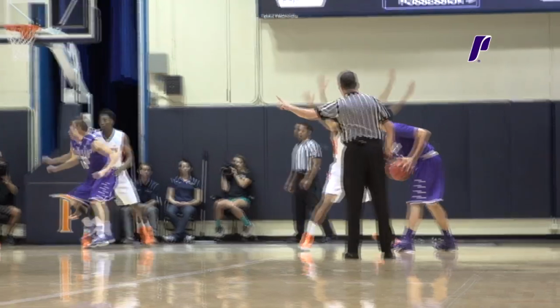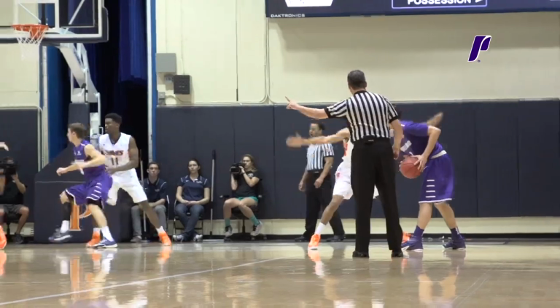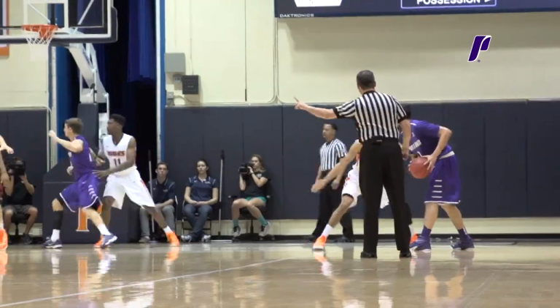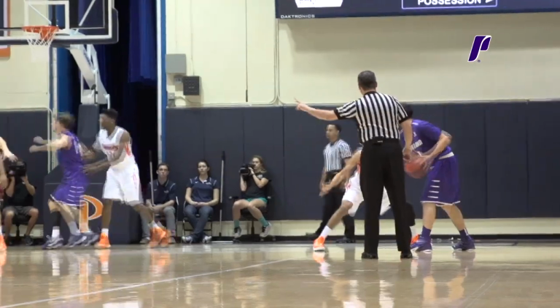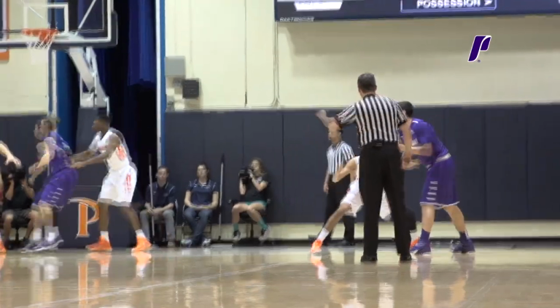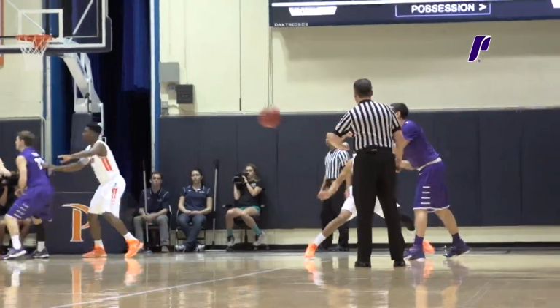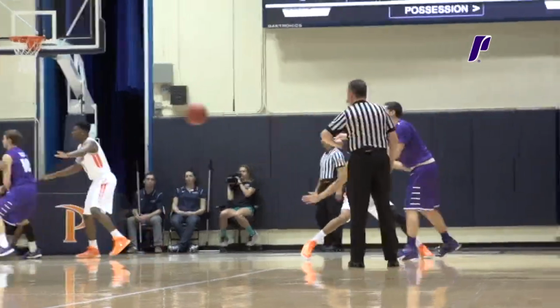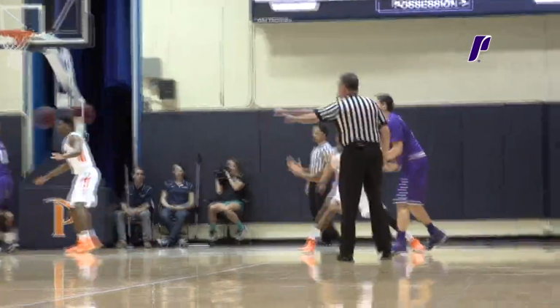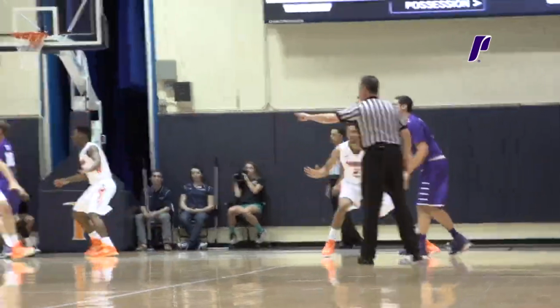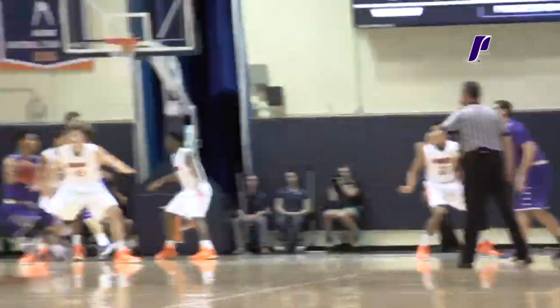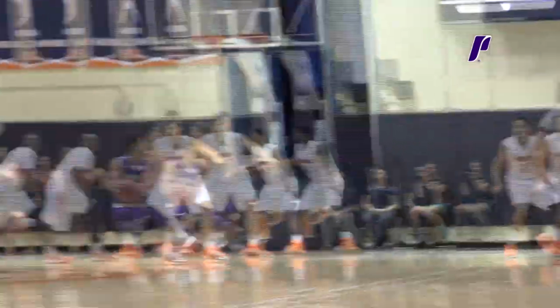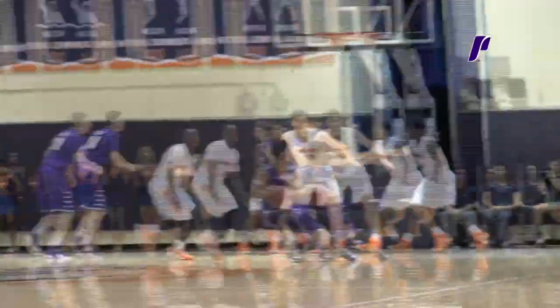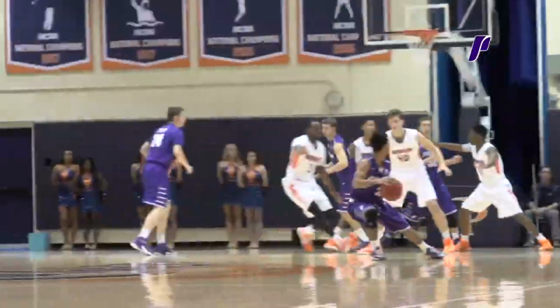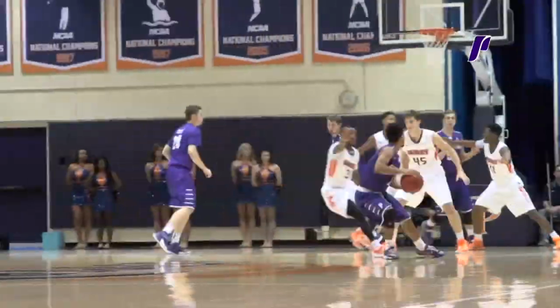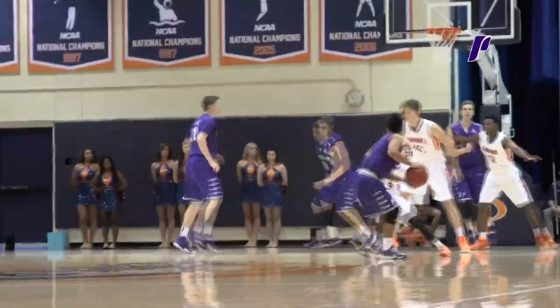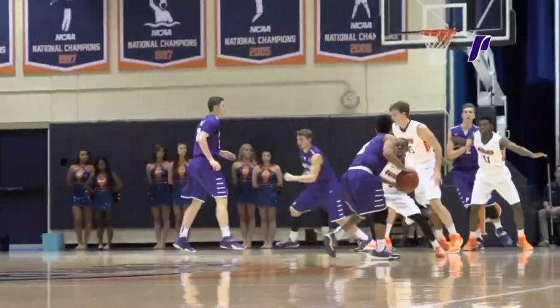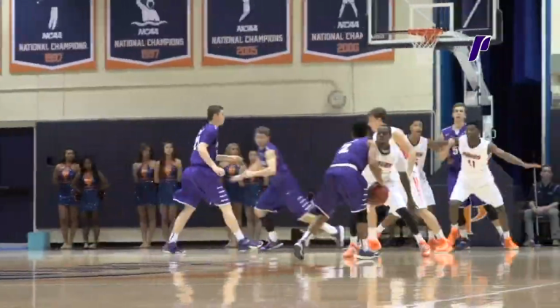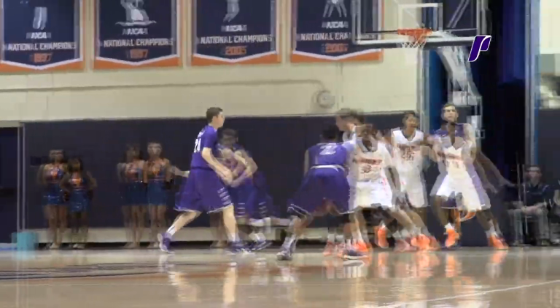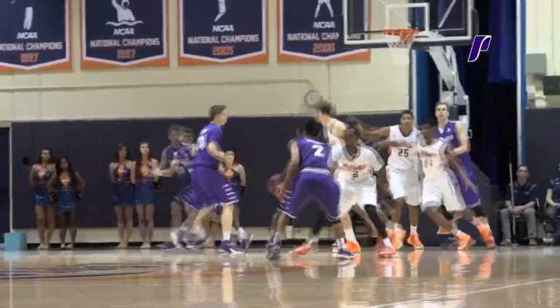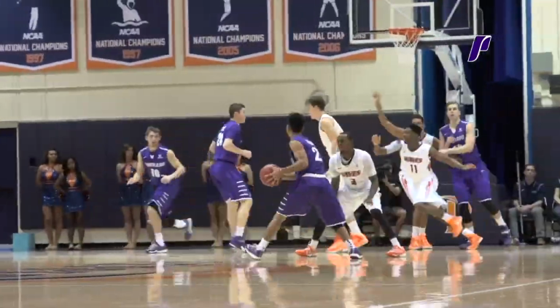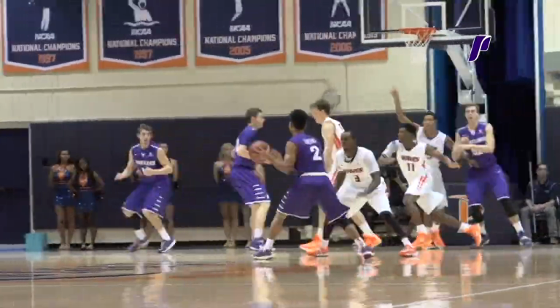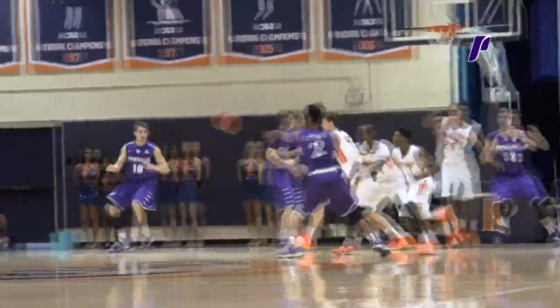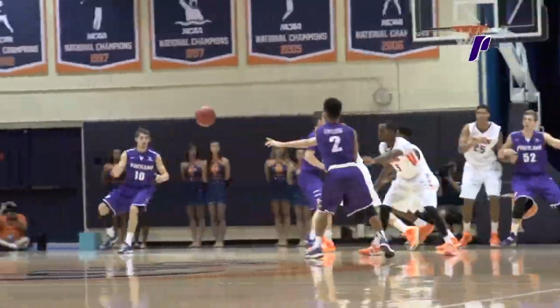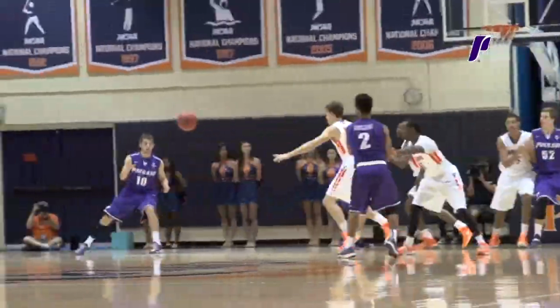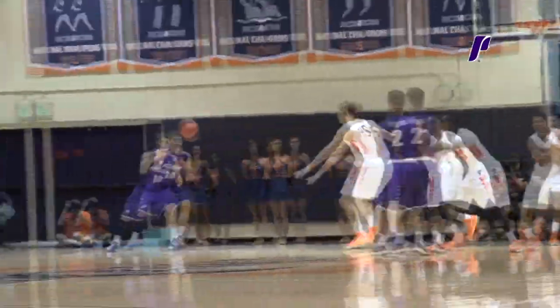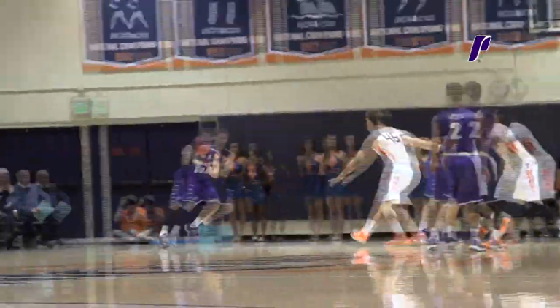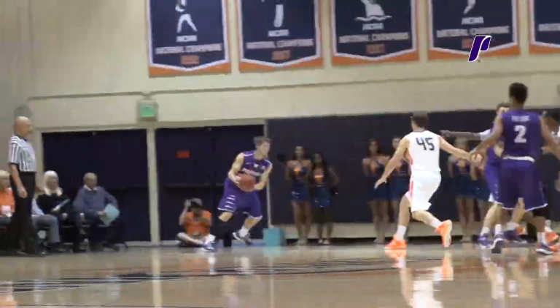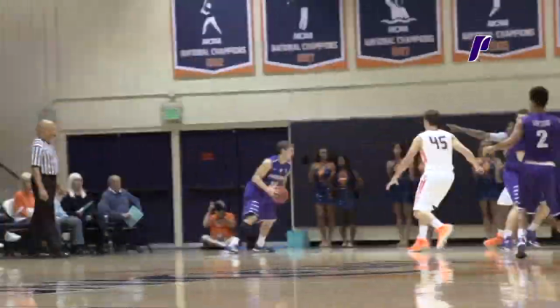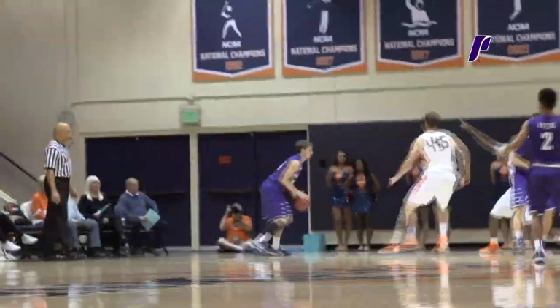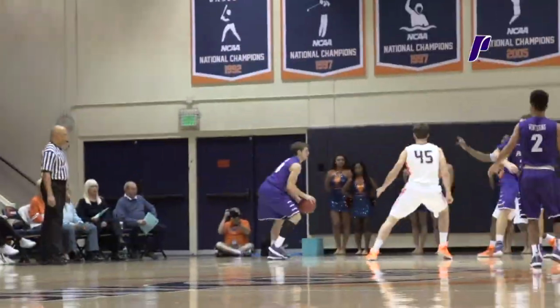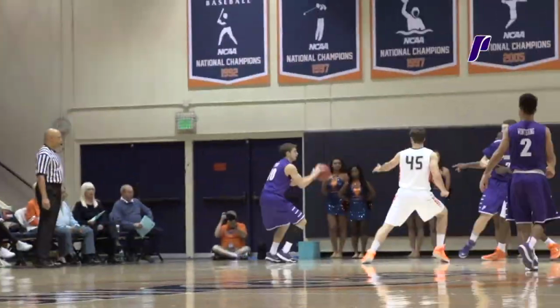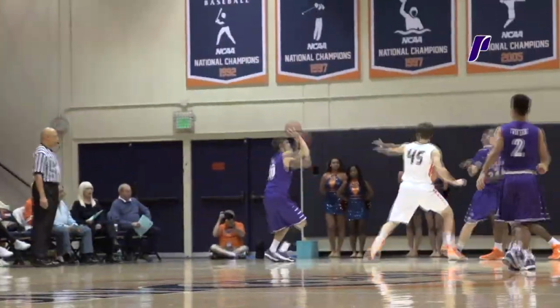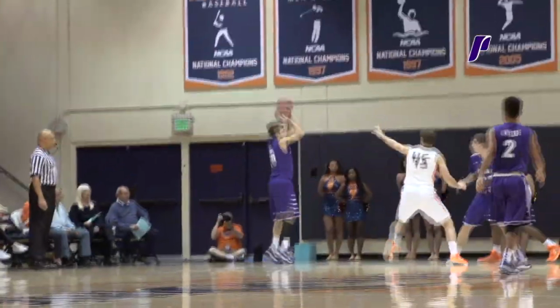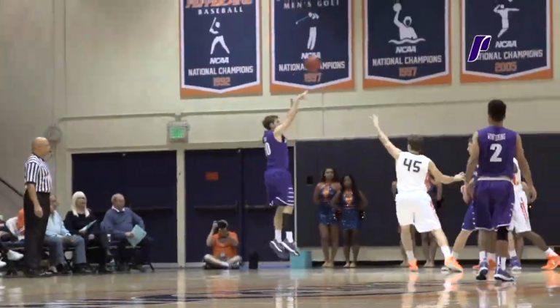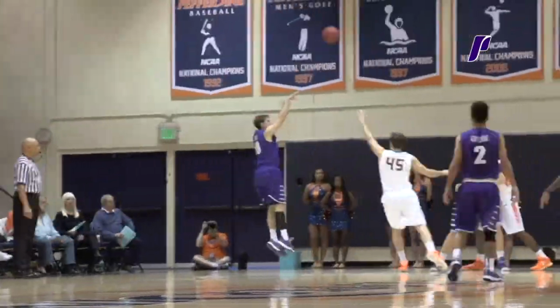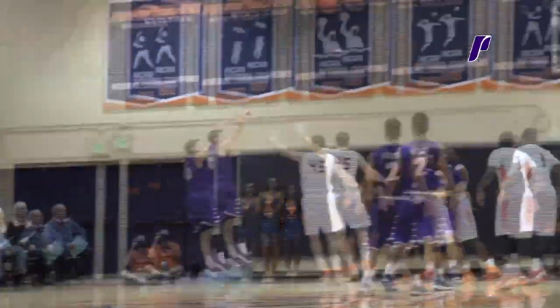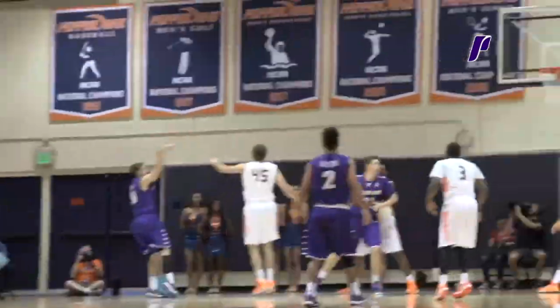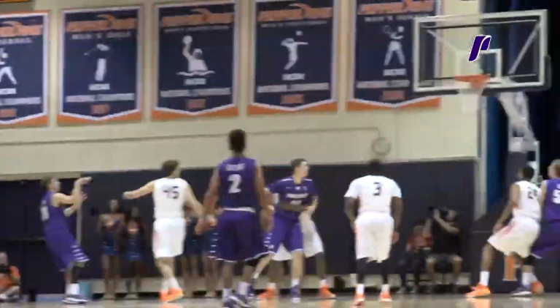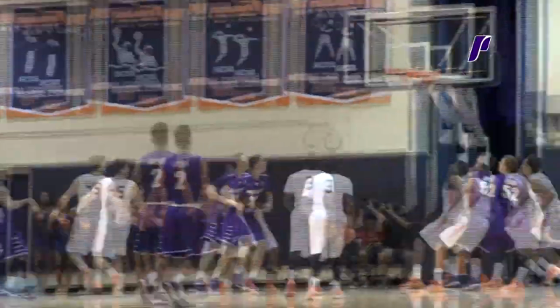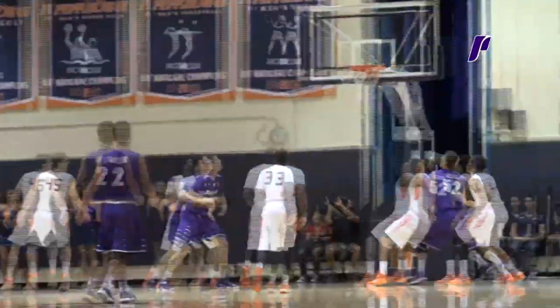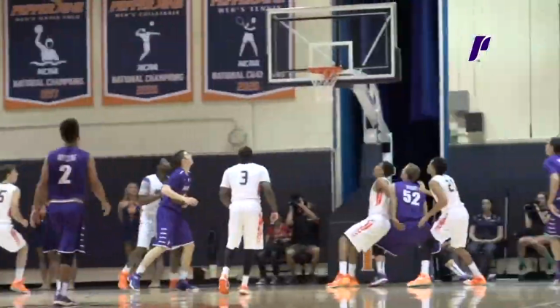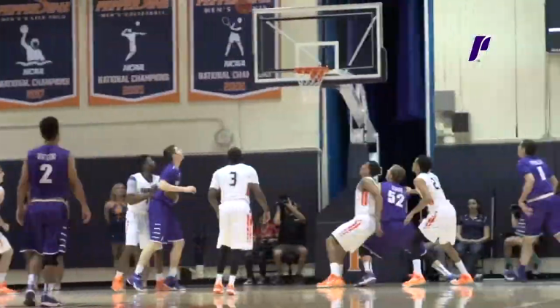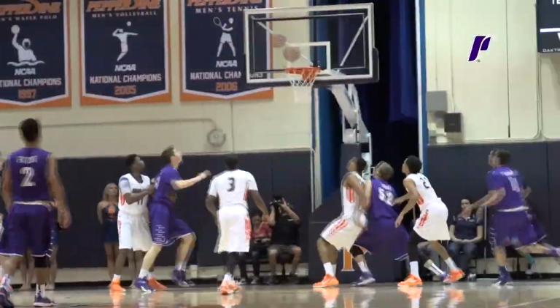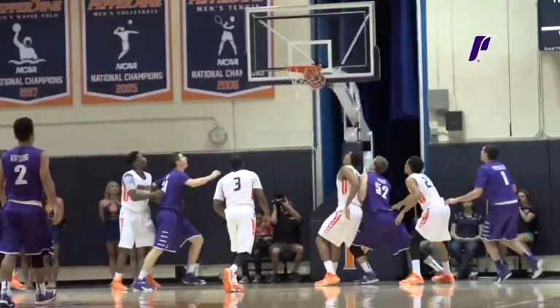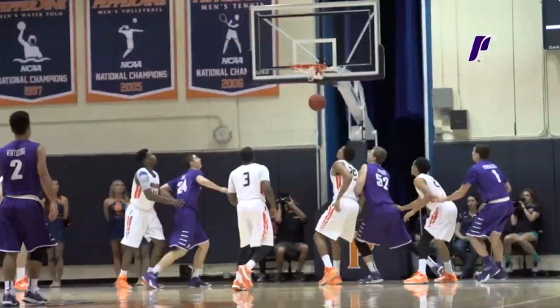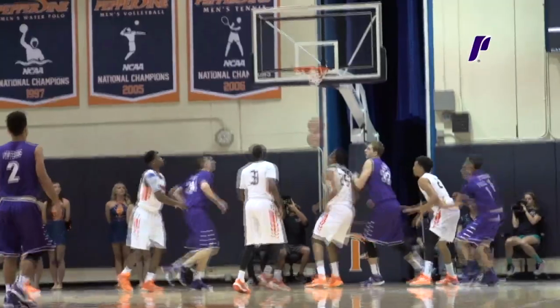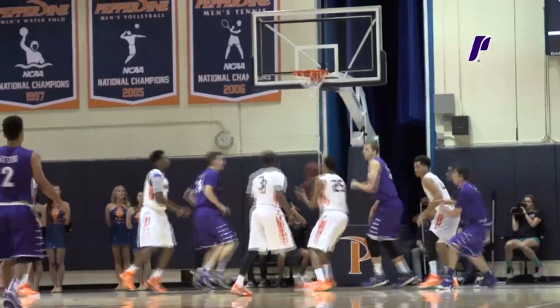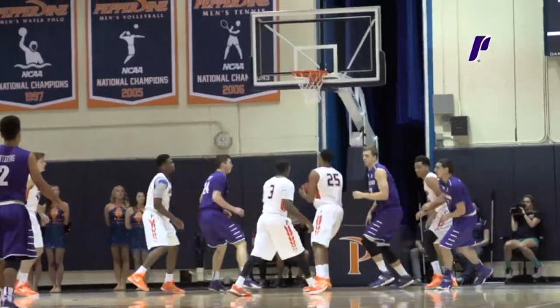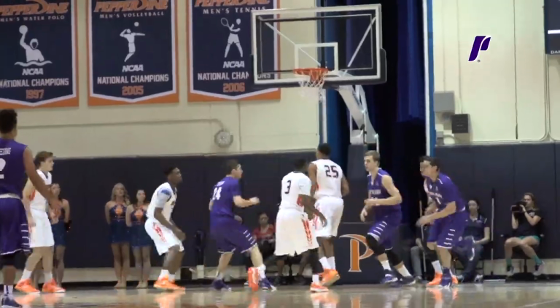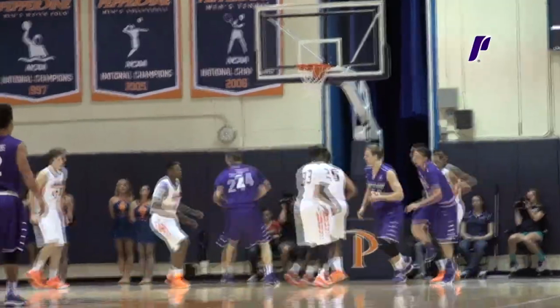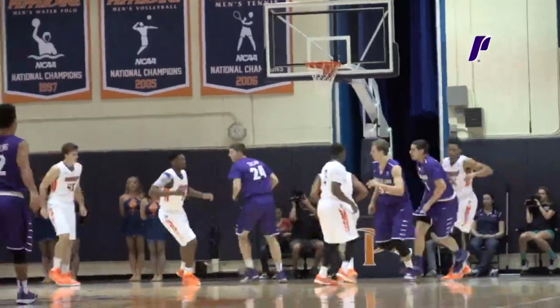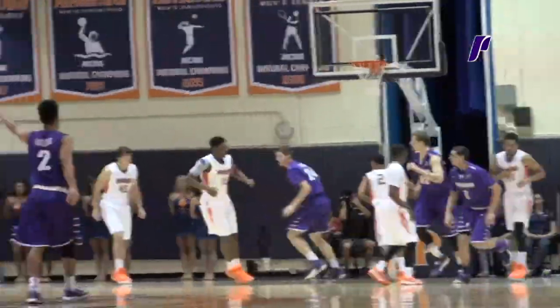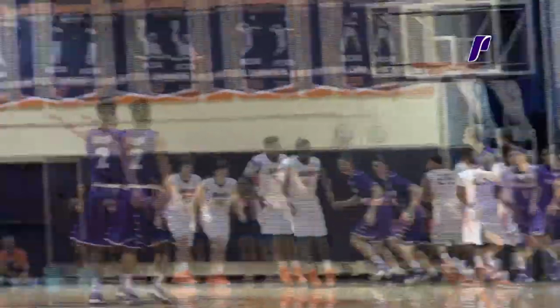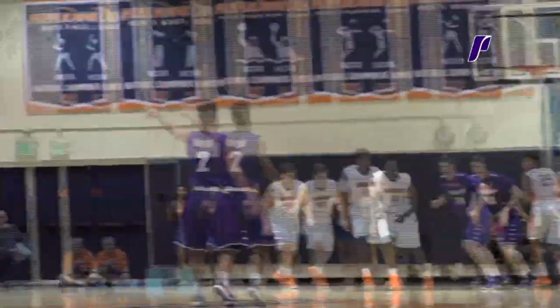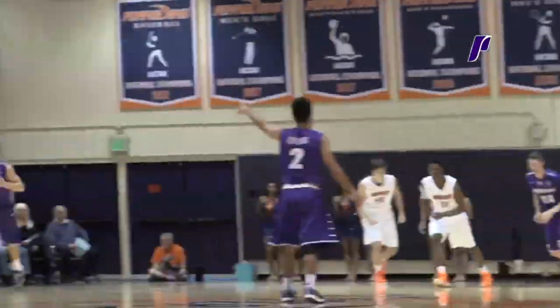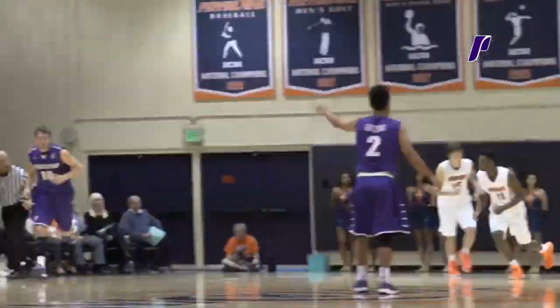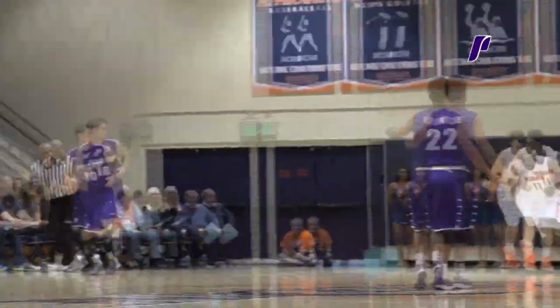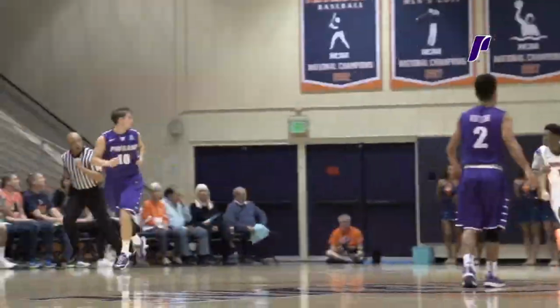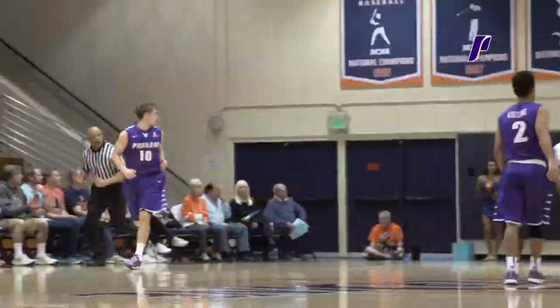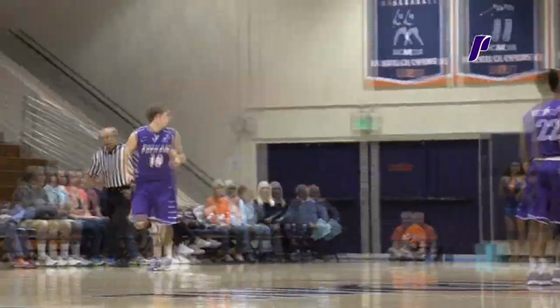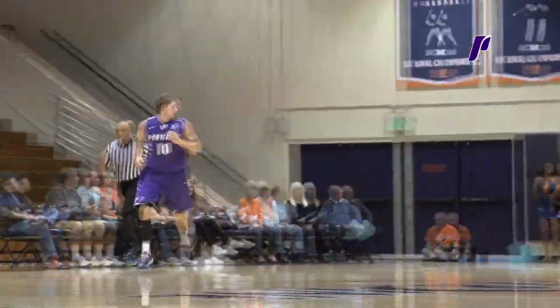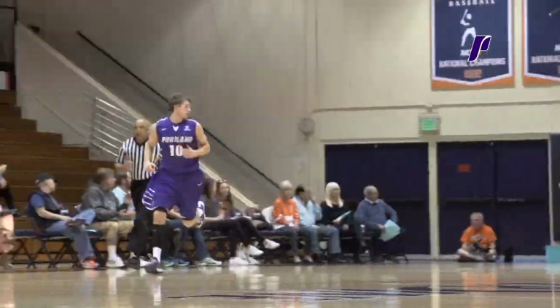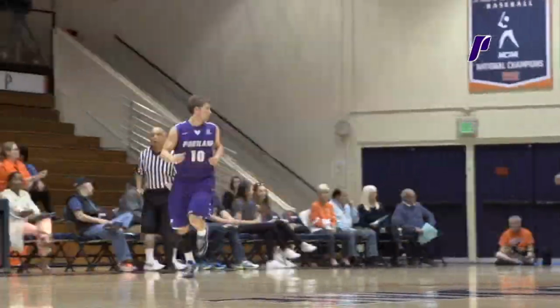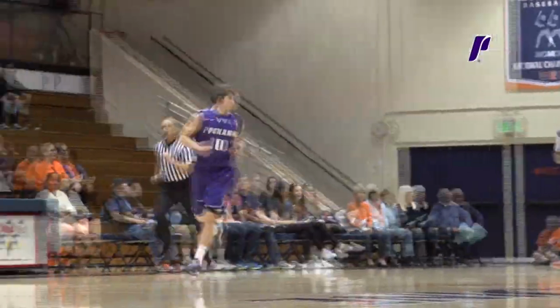Down to 10 on the shot clock now. Top of the key, Wintering against Jeremy Major. Left side, Jason Todd. Jumper good with six to shoot.